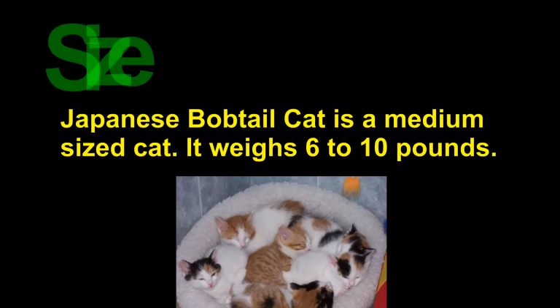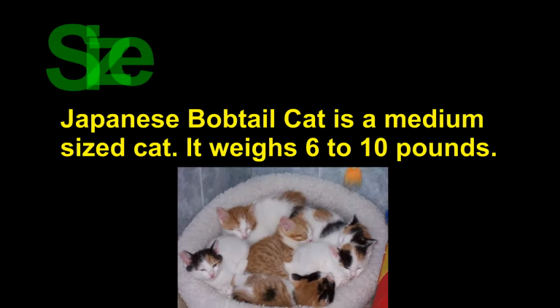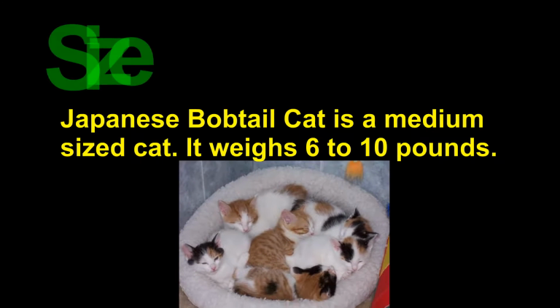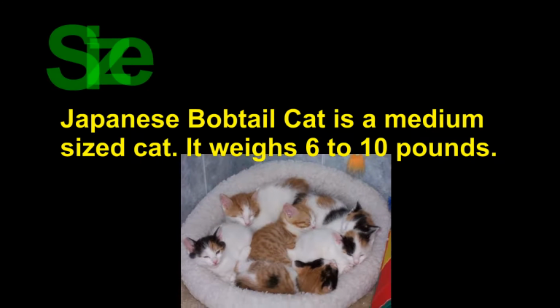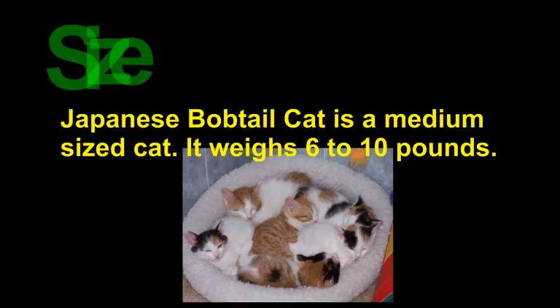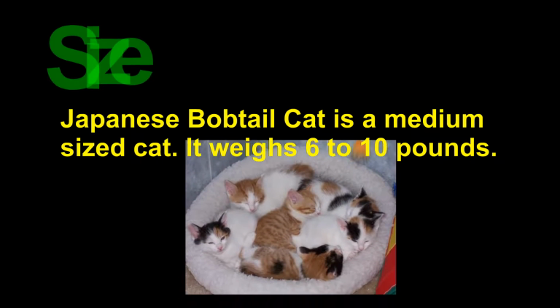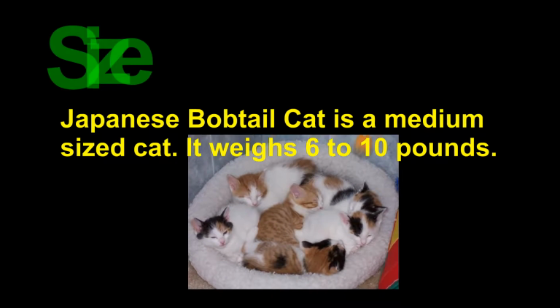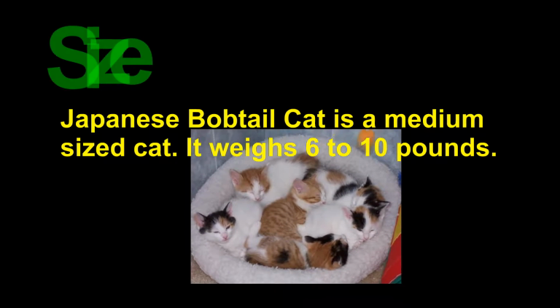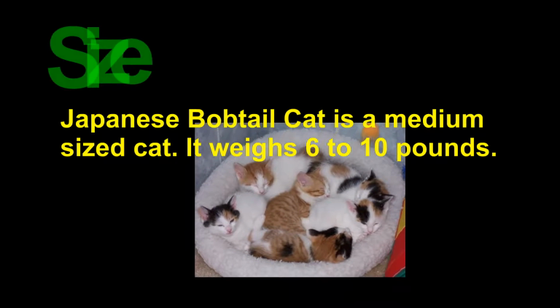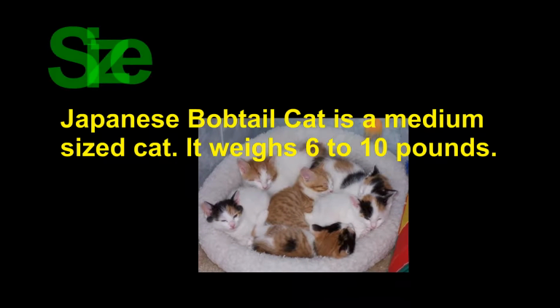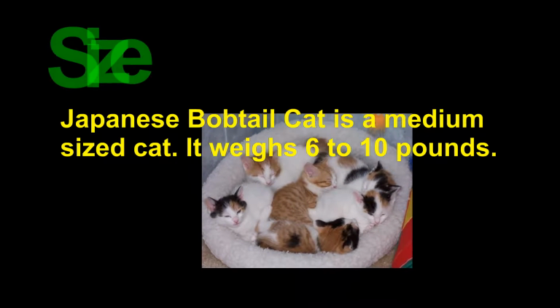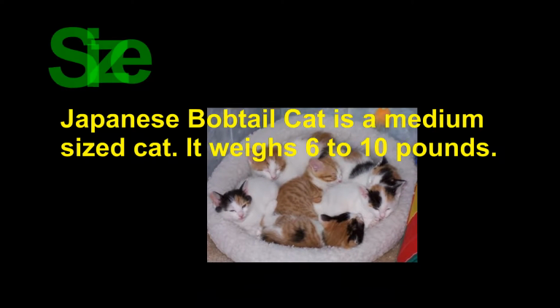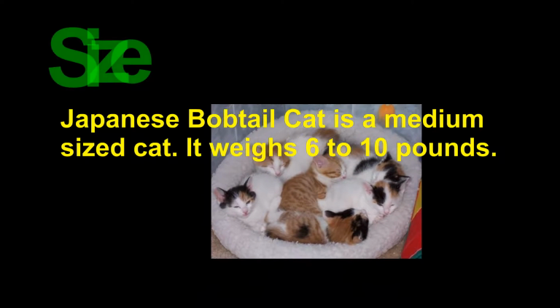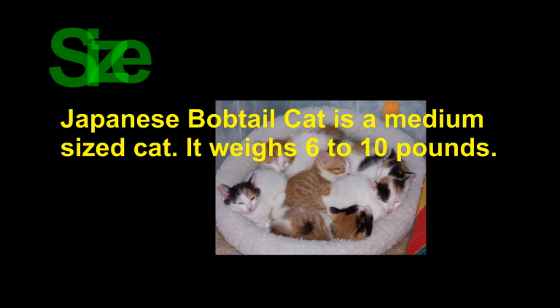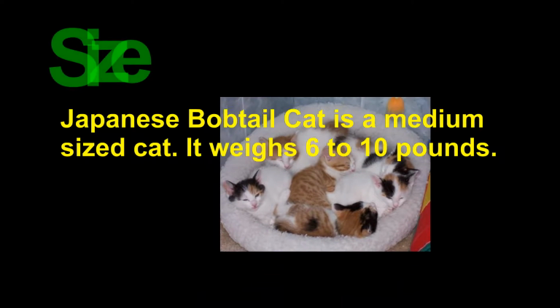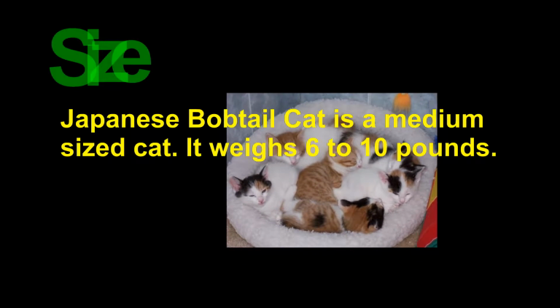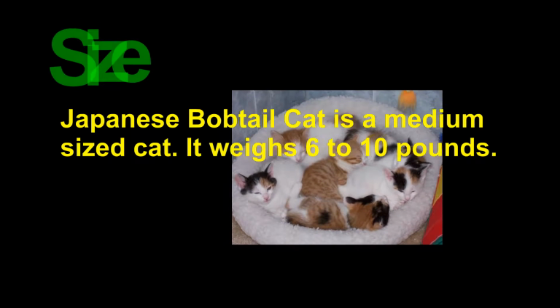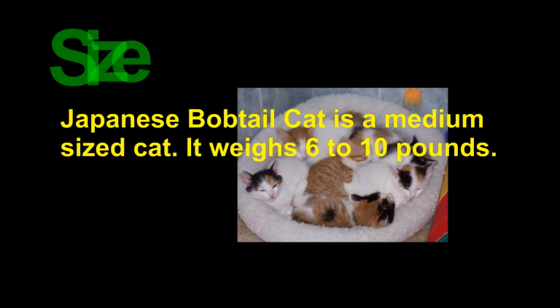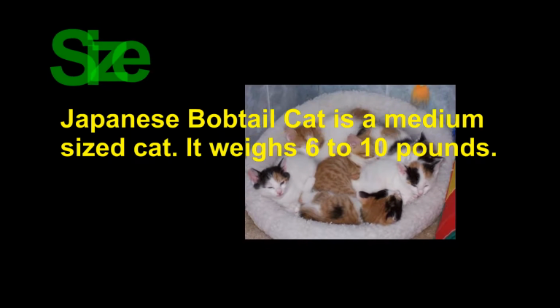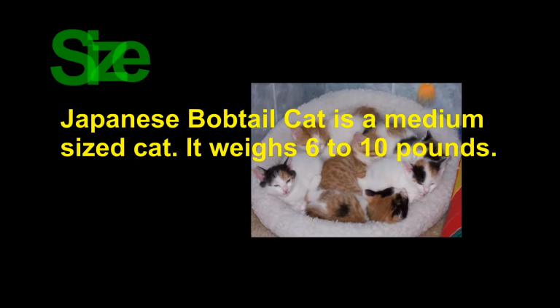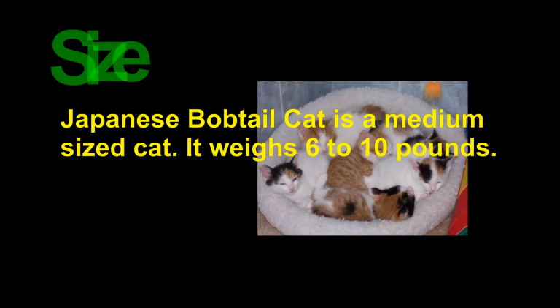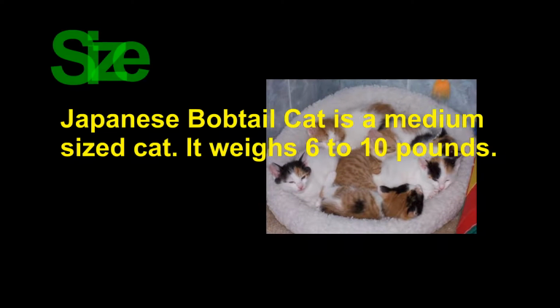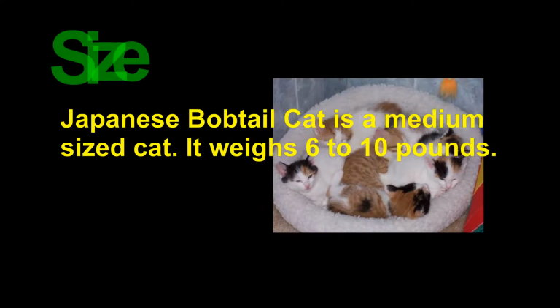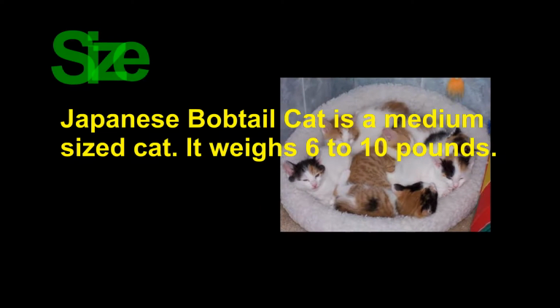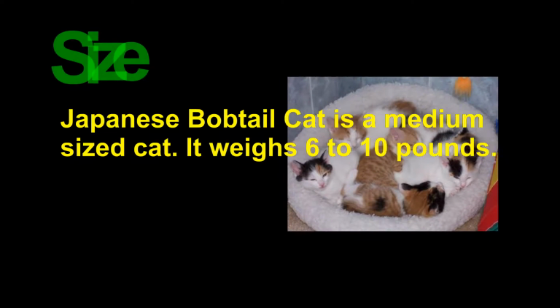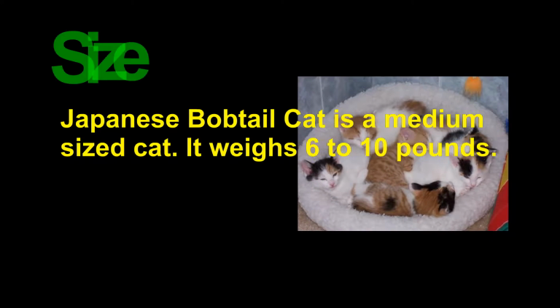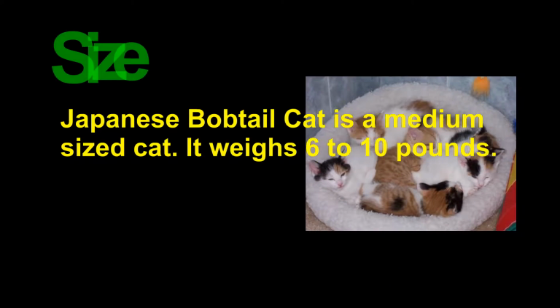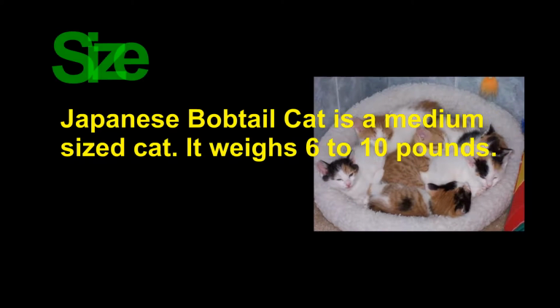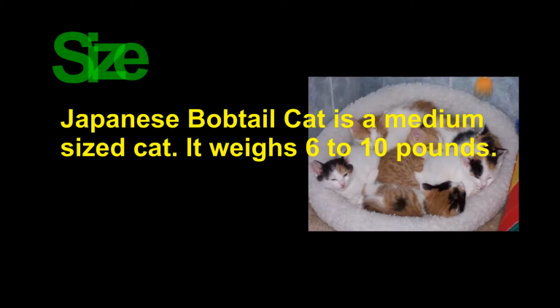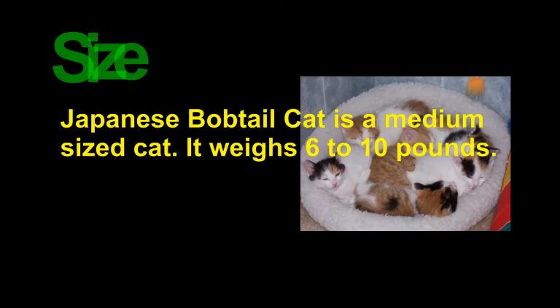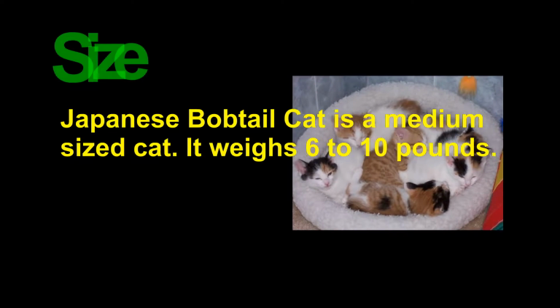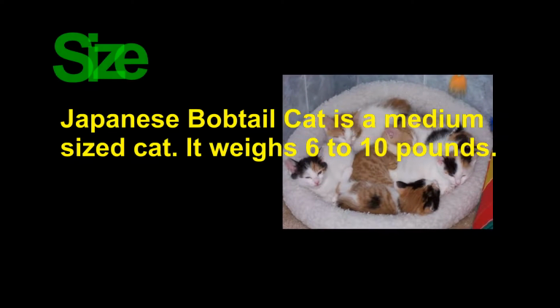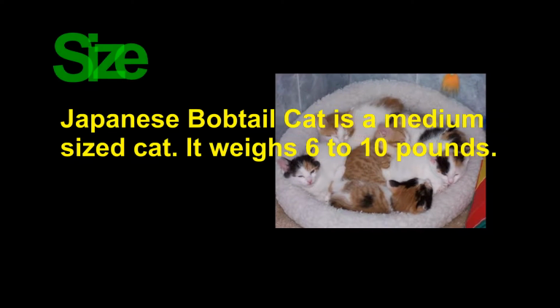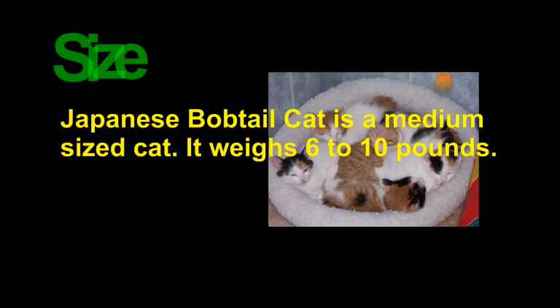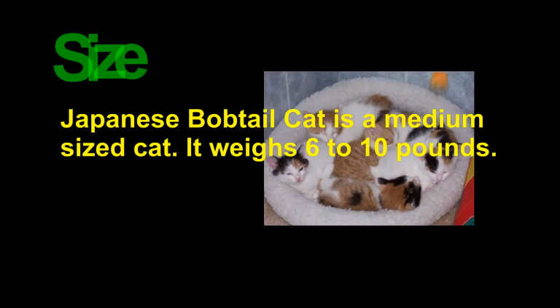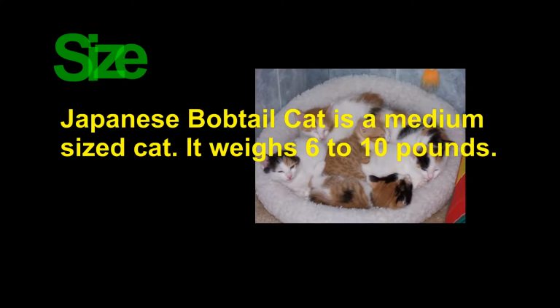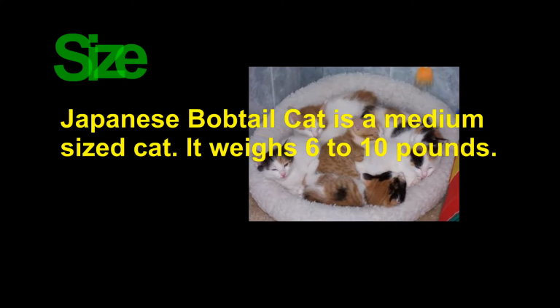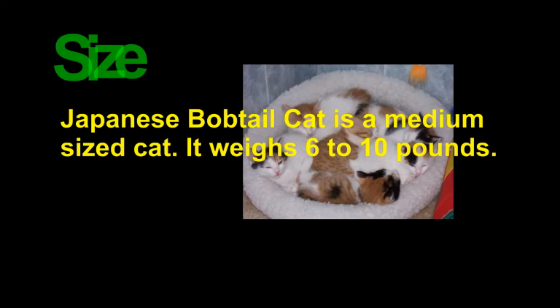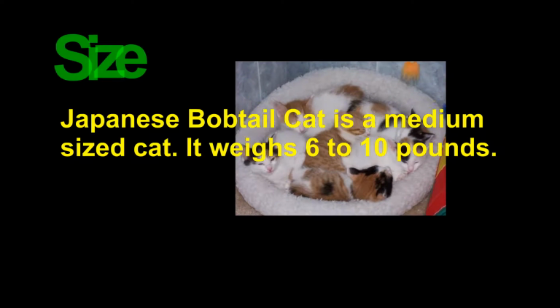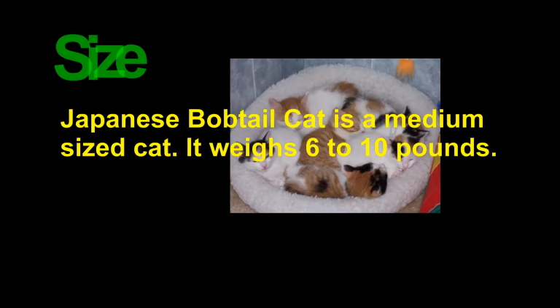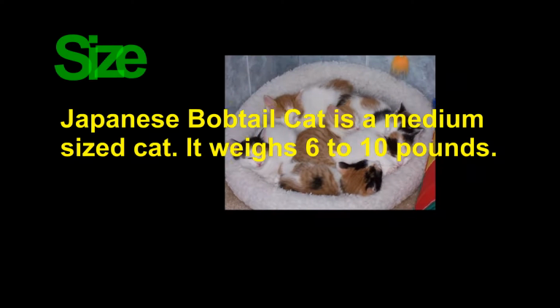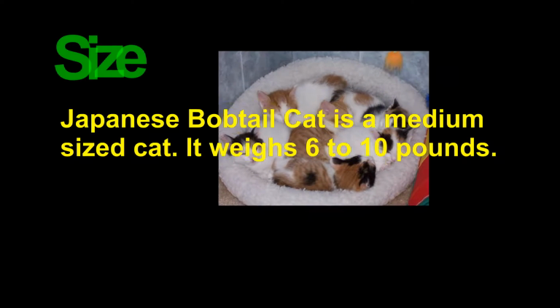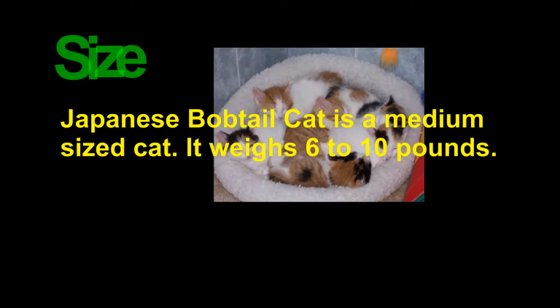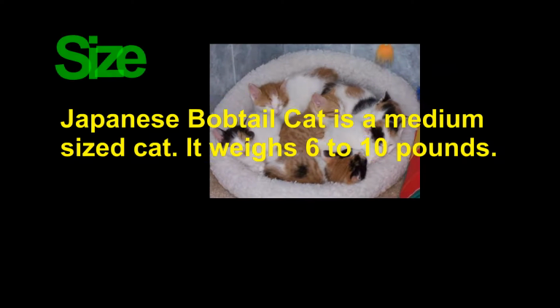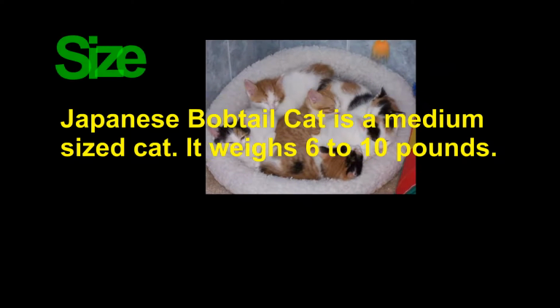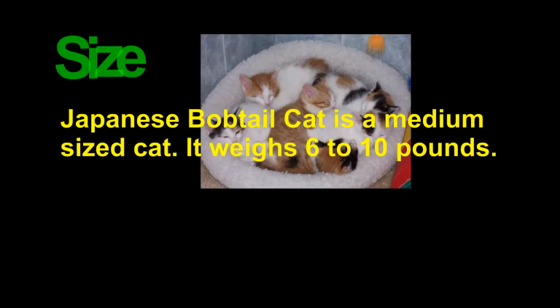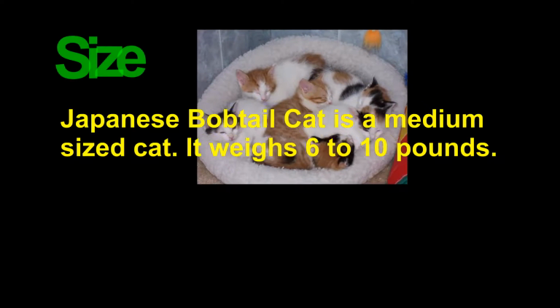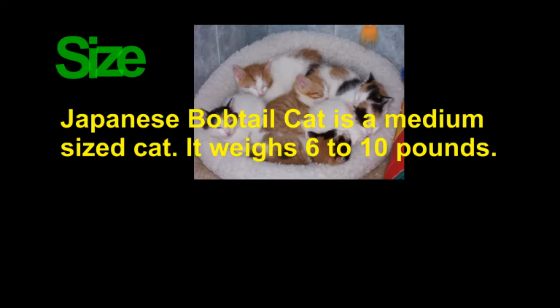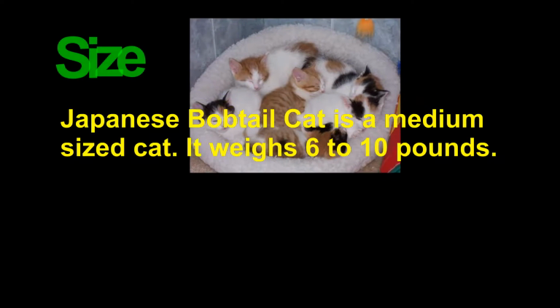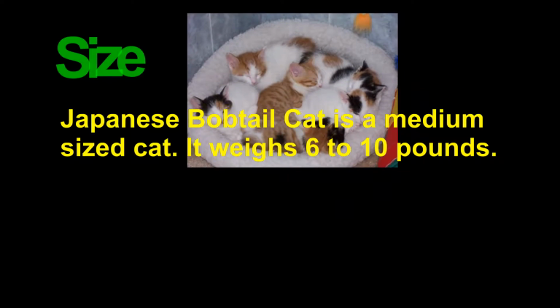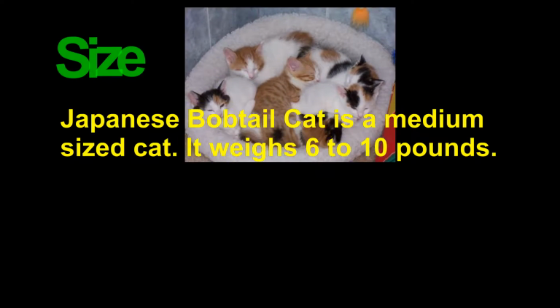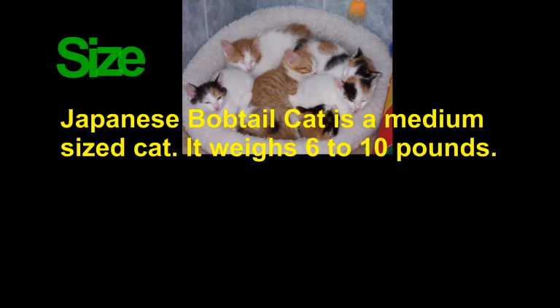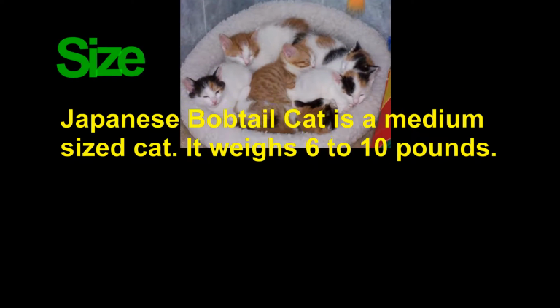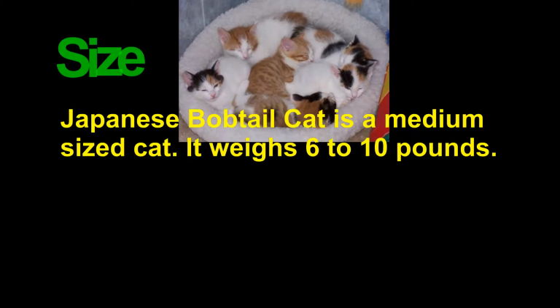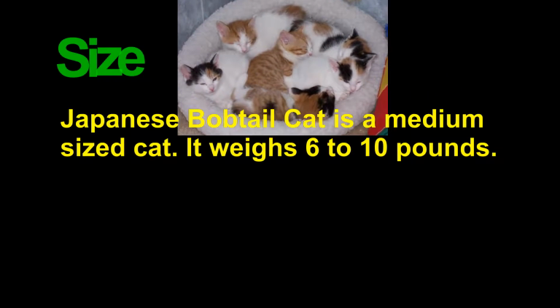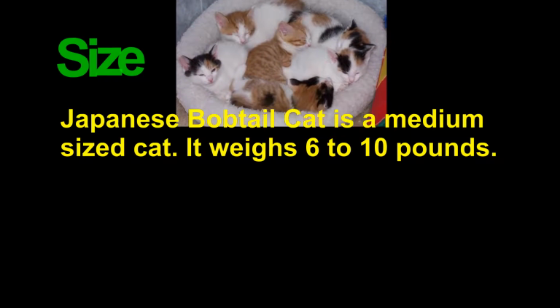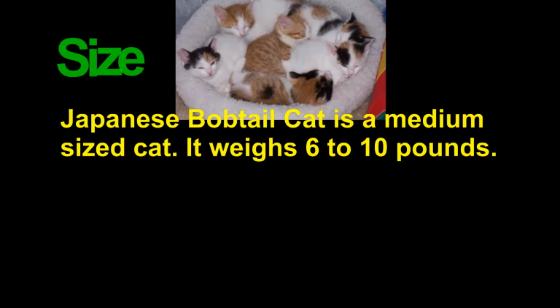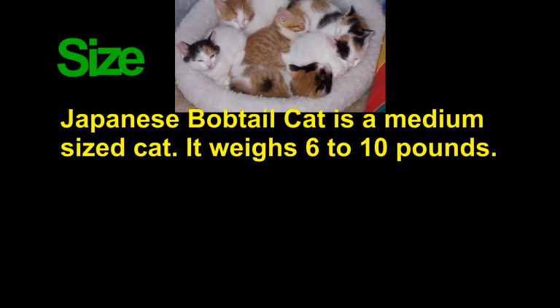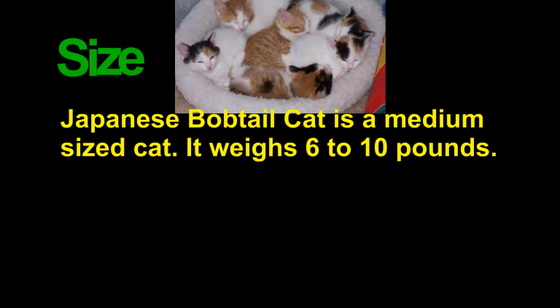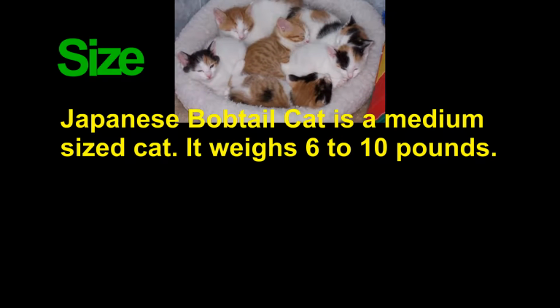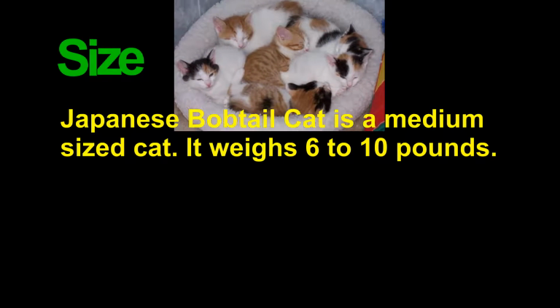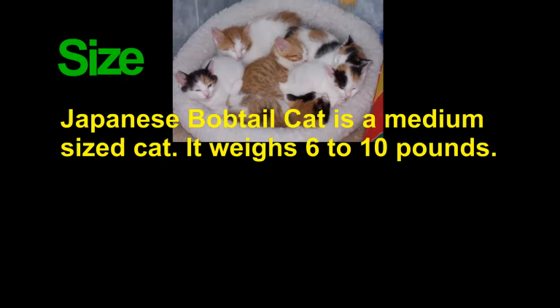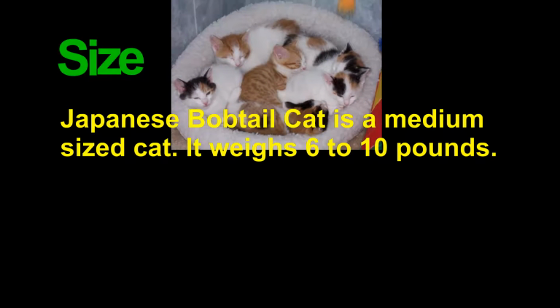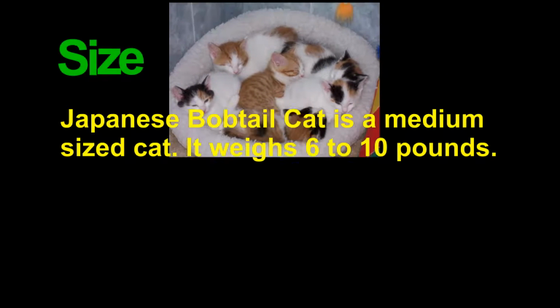The Japanese Bobtail is a medium-sized cat, weighing 6 to 10 pounds.